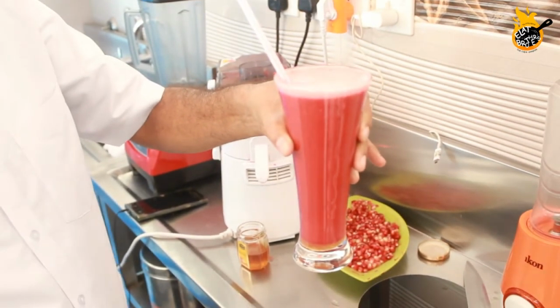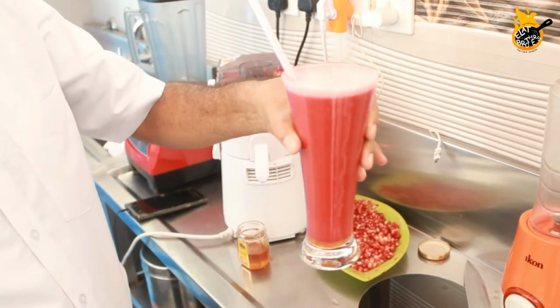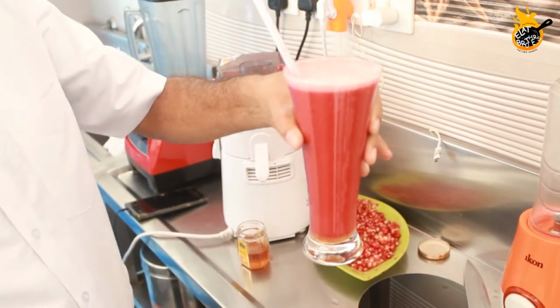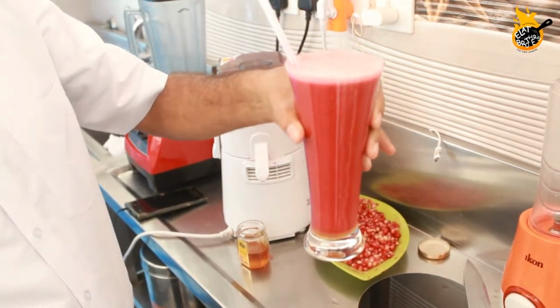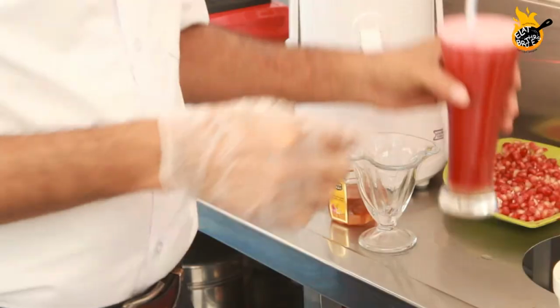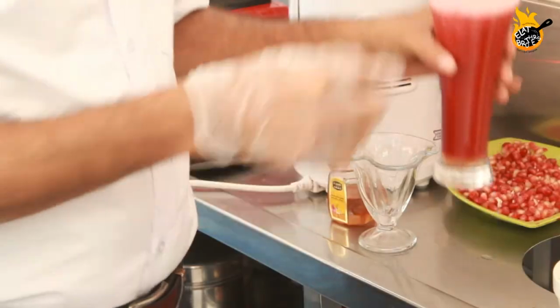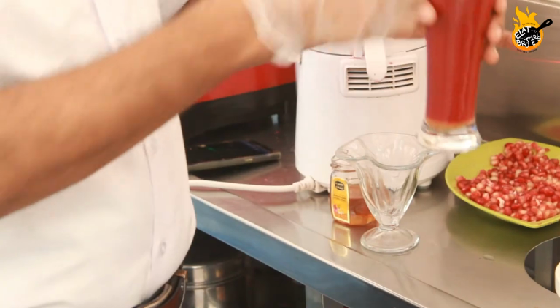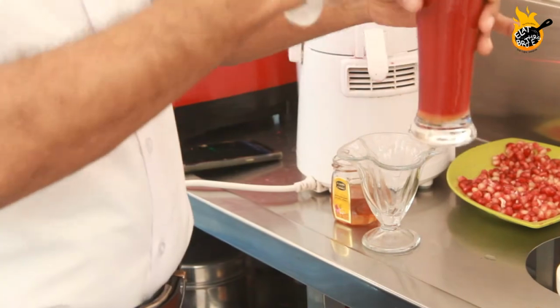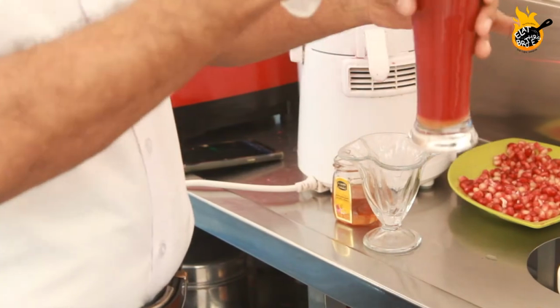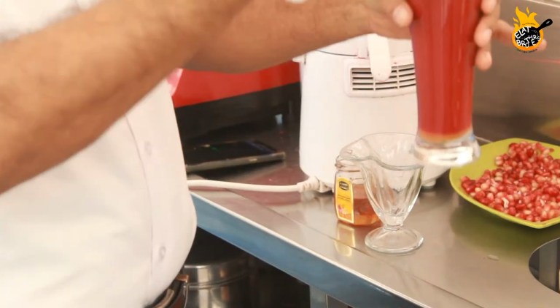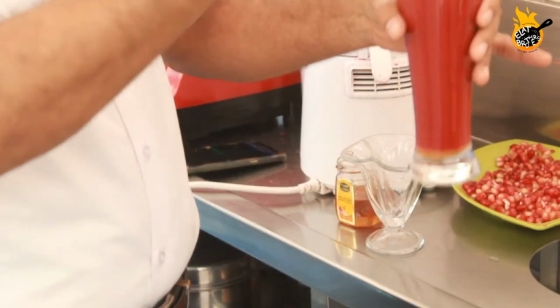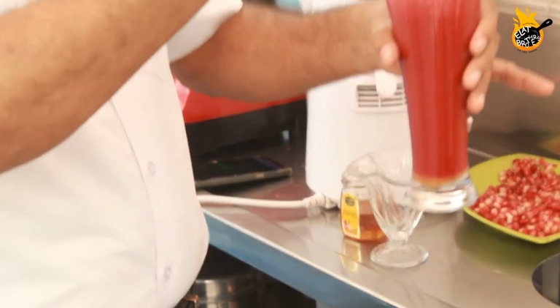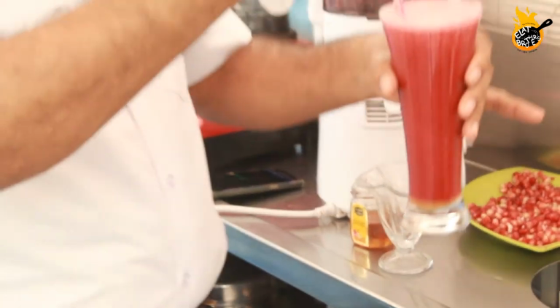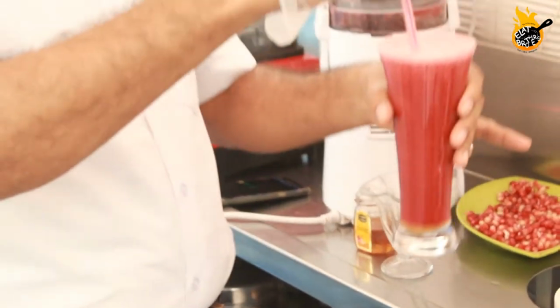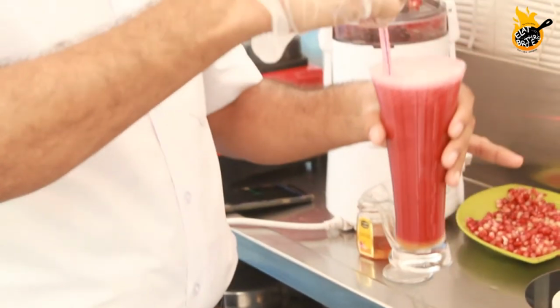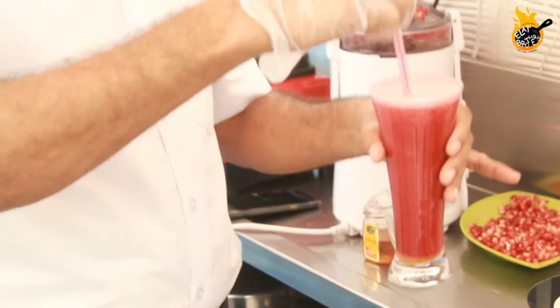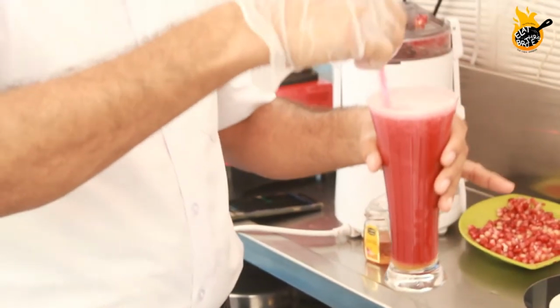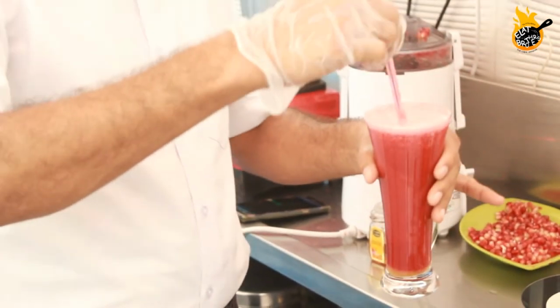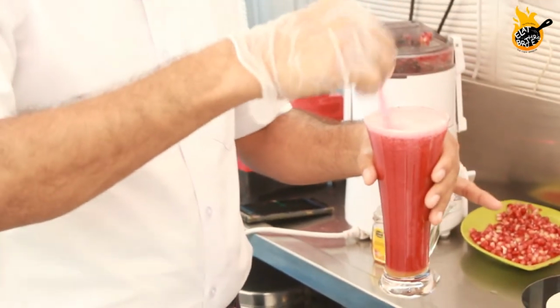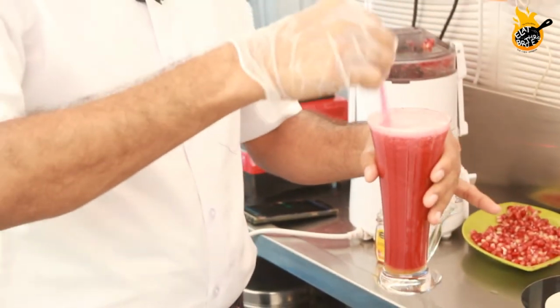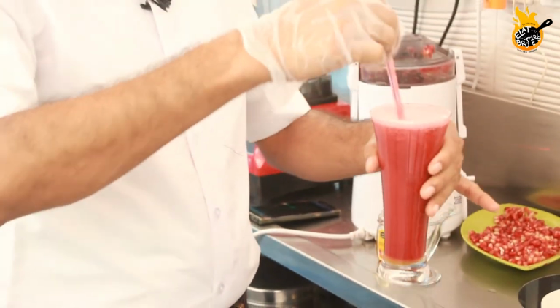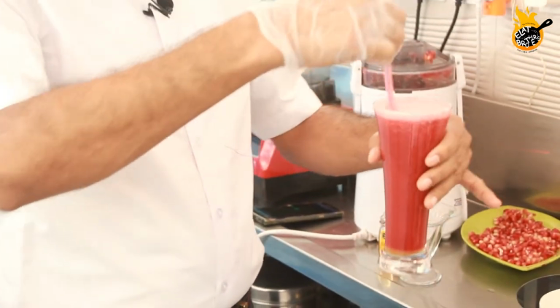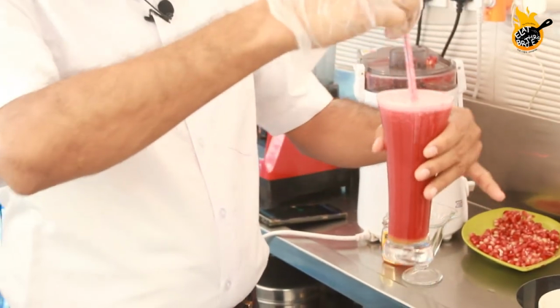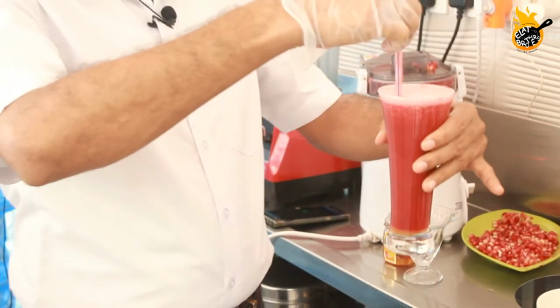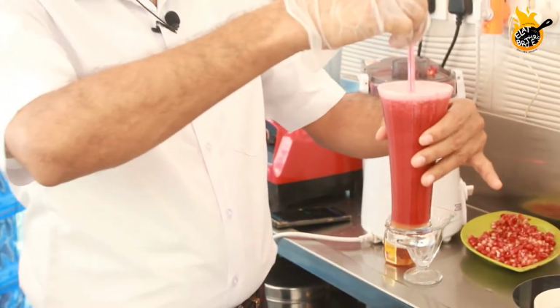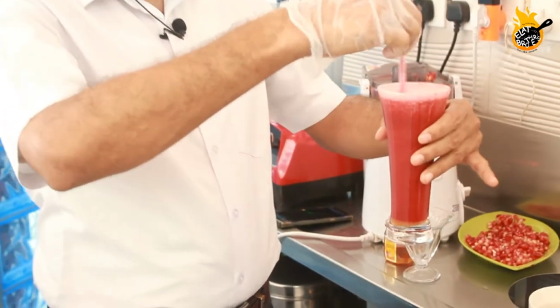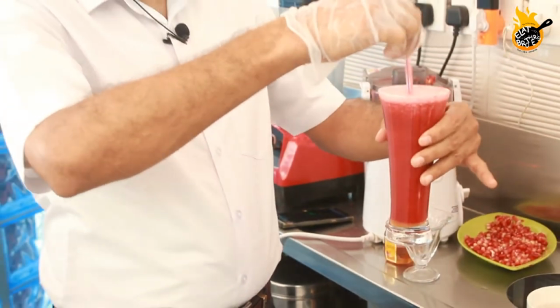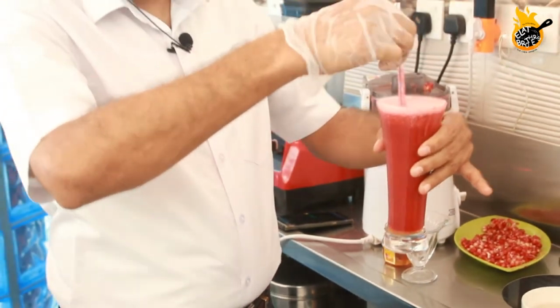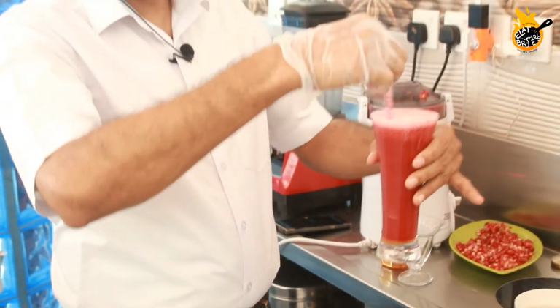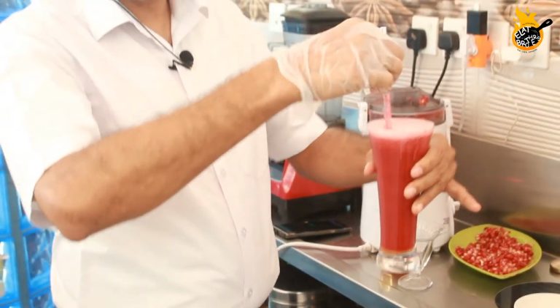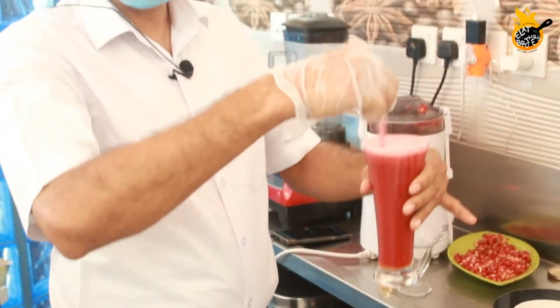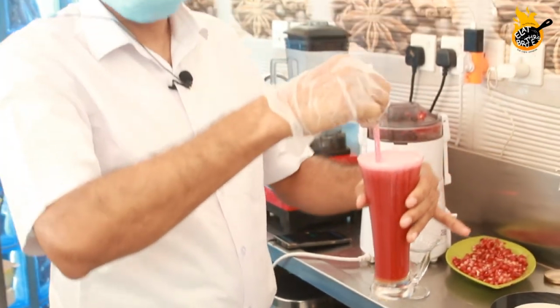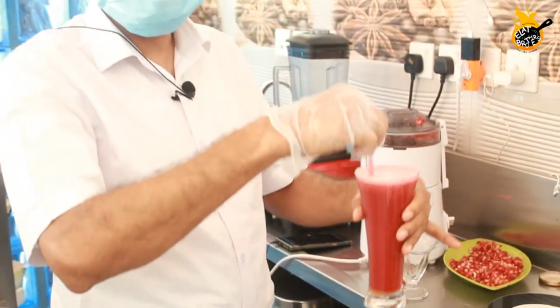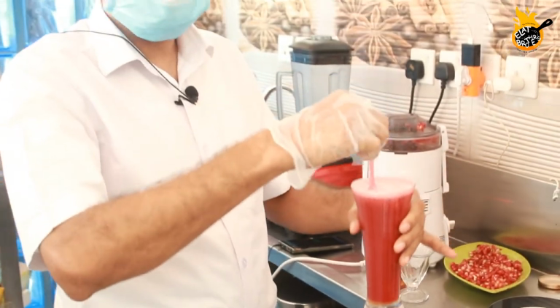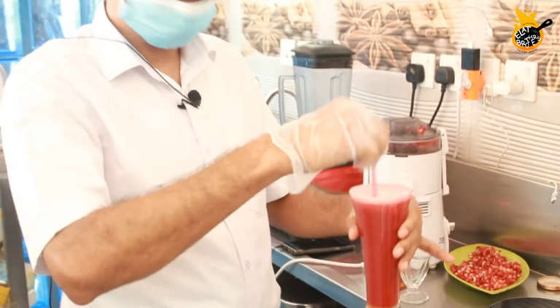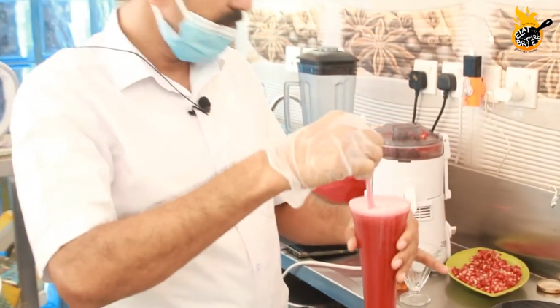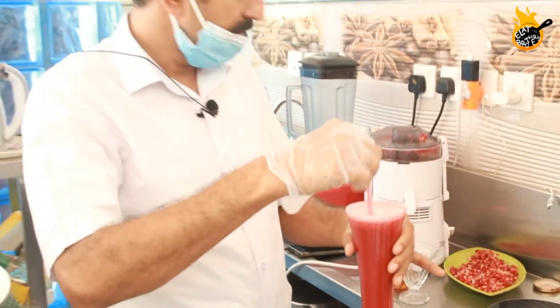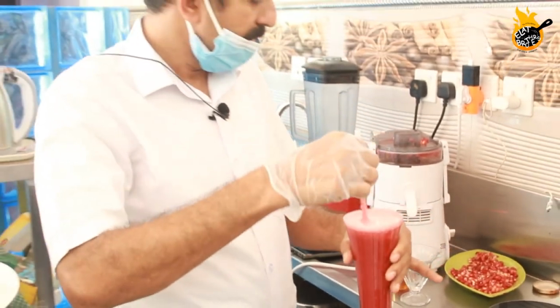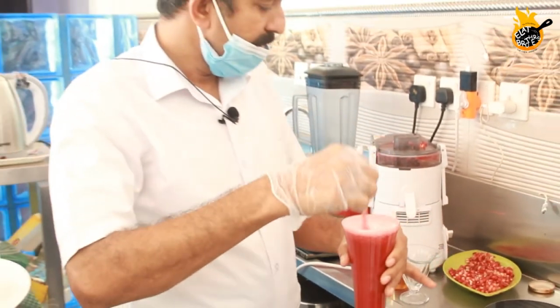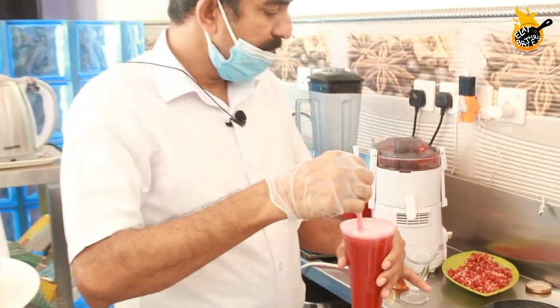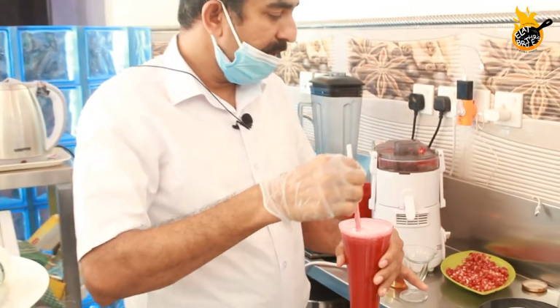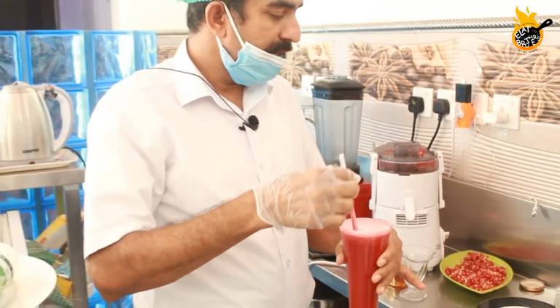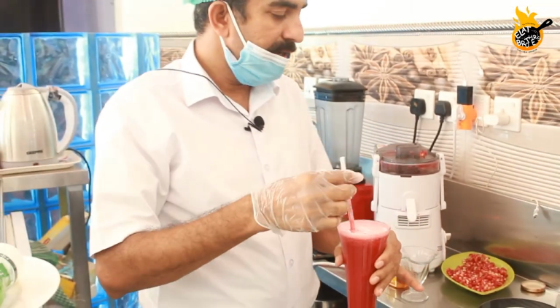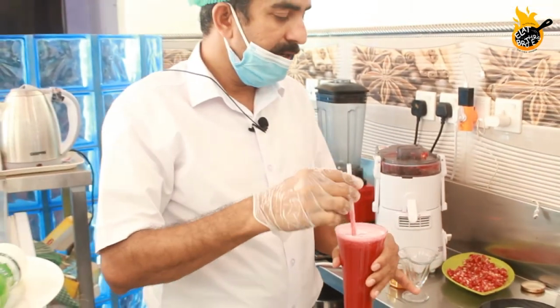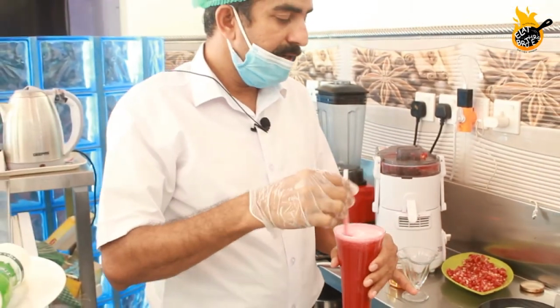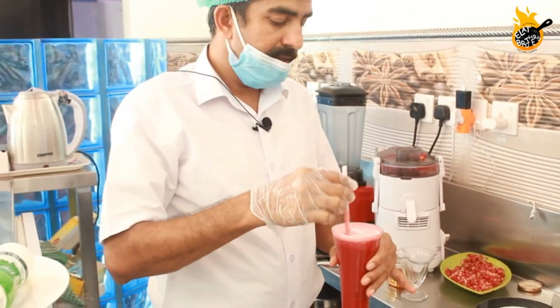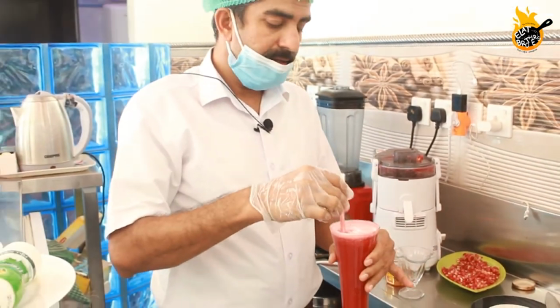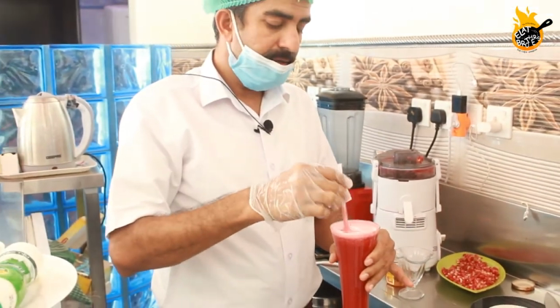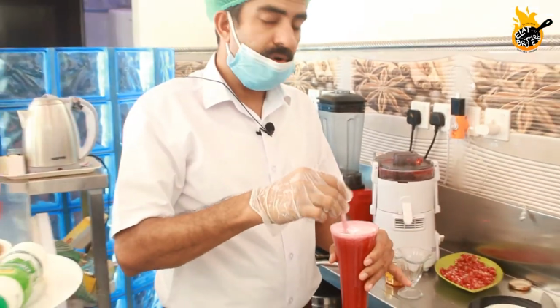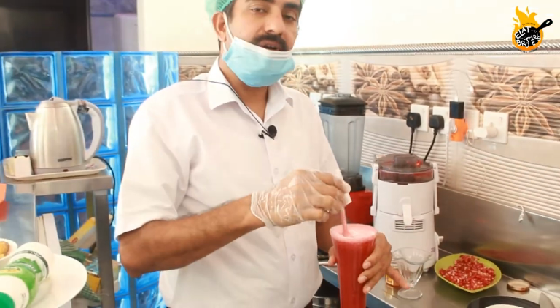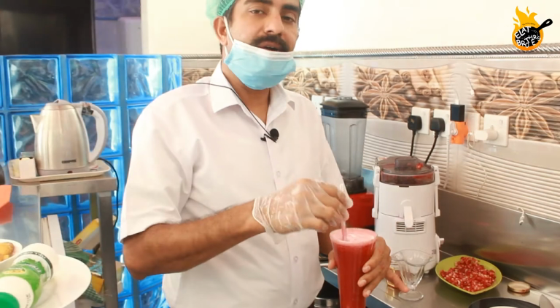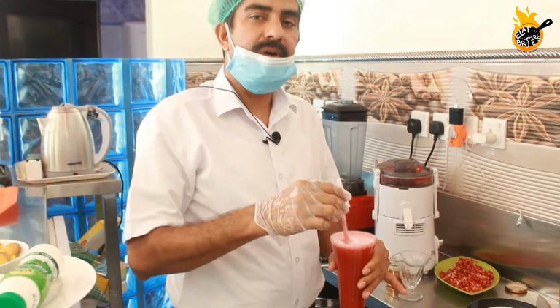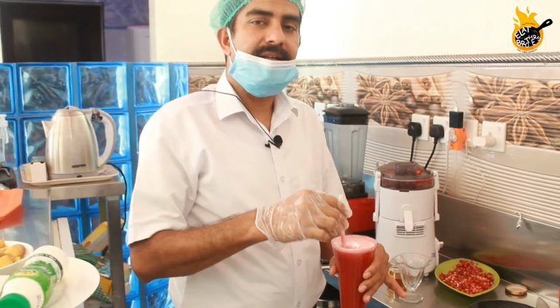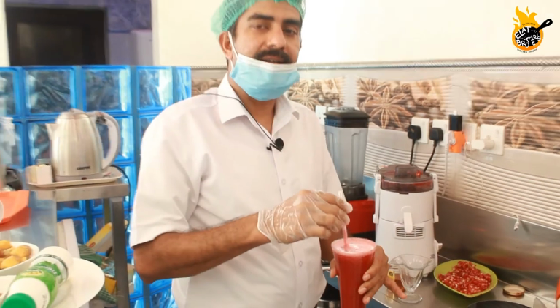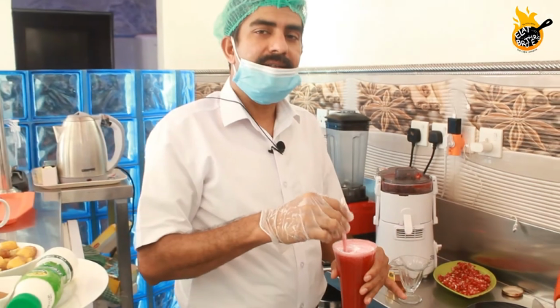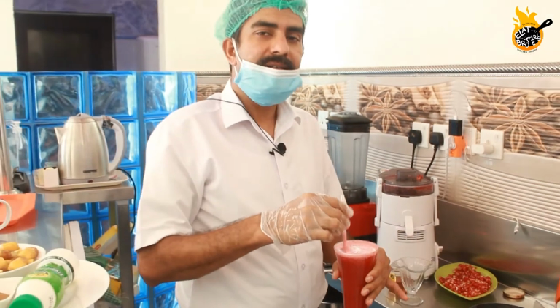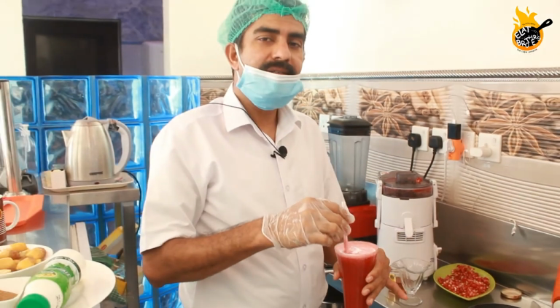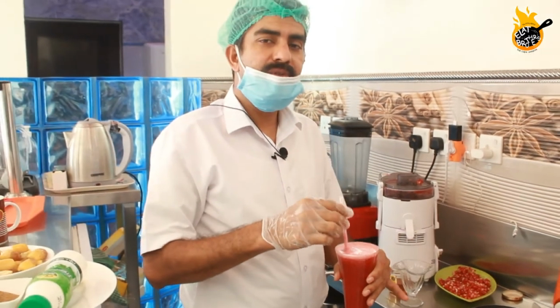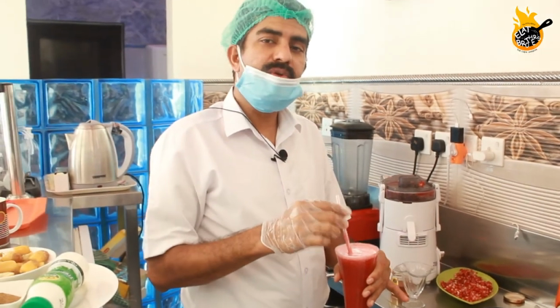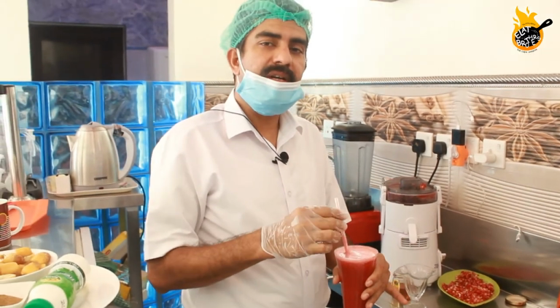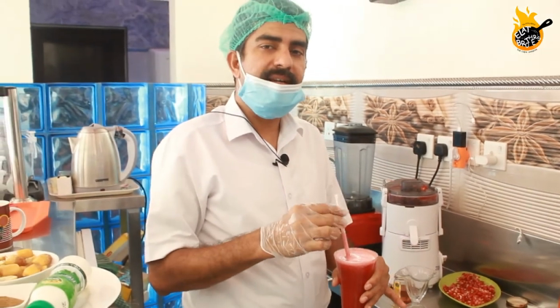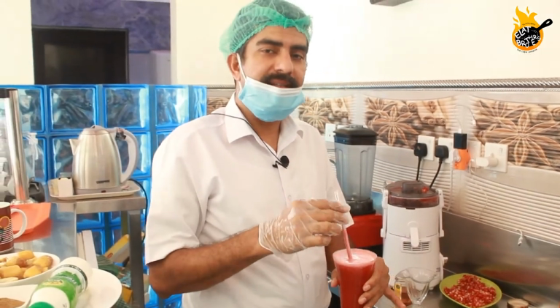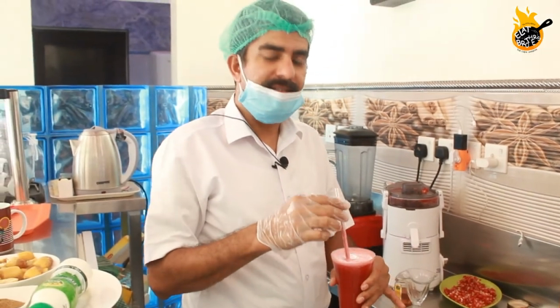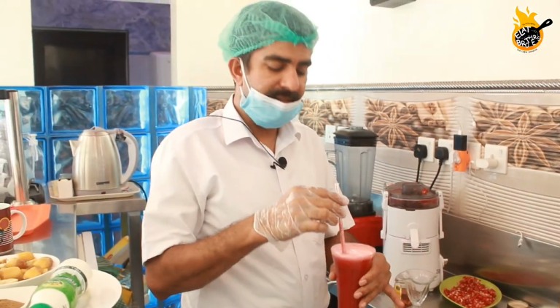Then we add beetroot, anar, honey, and coconut water. The juice is ready.